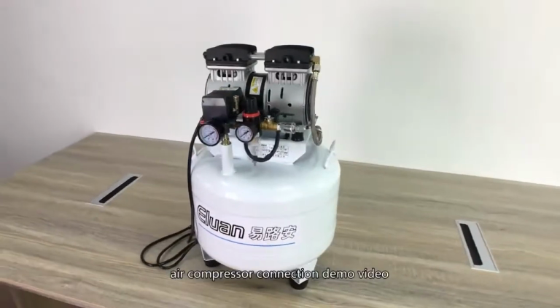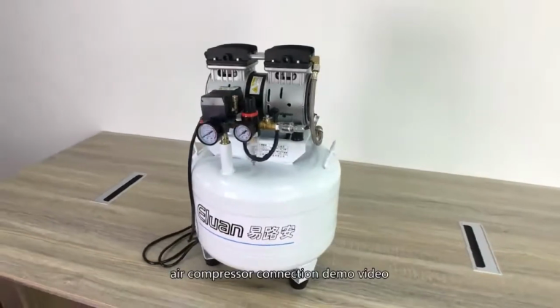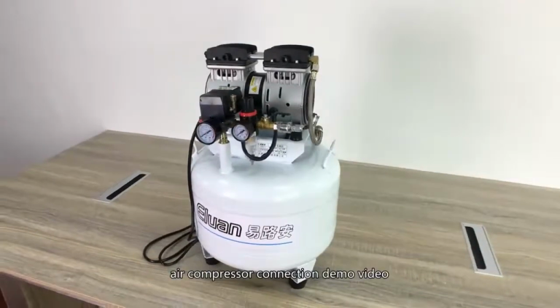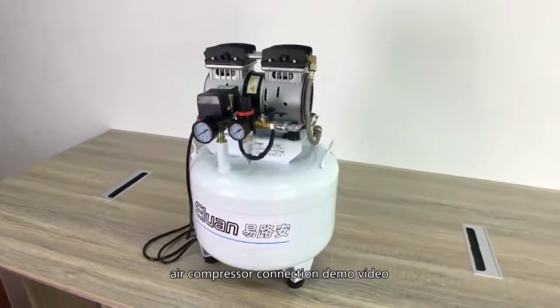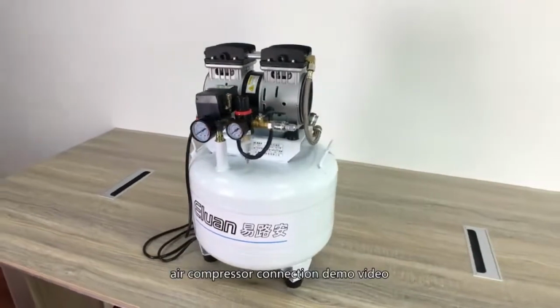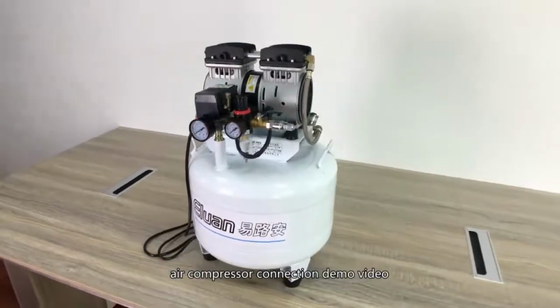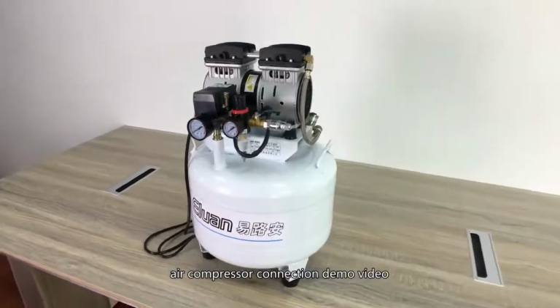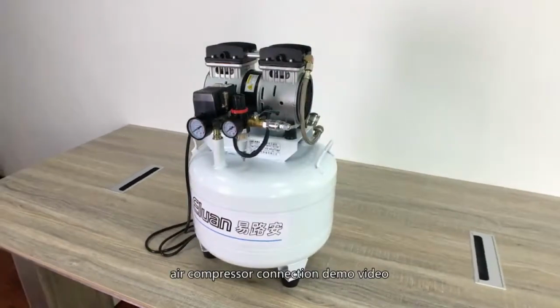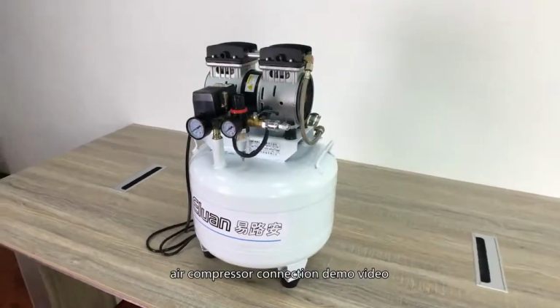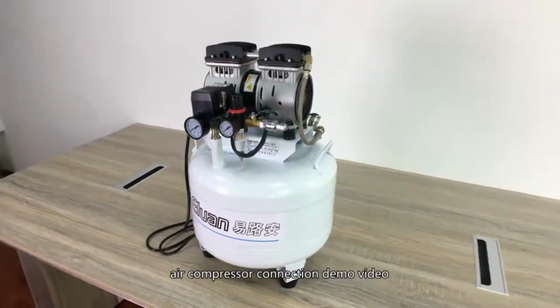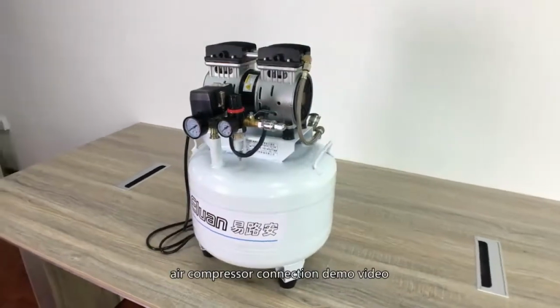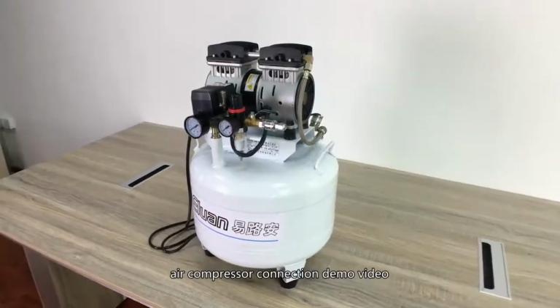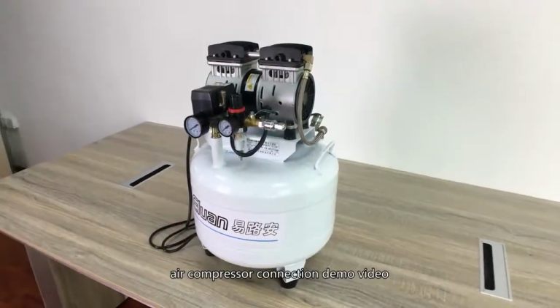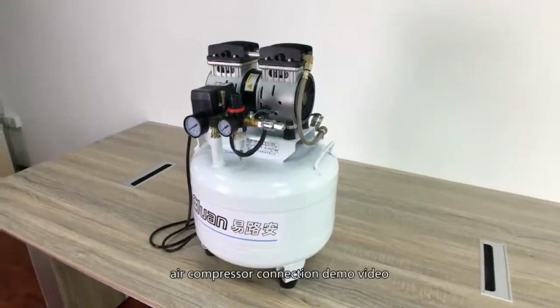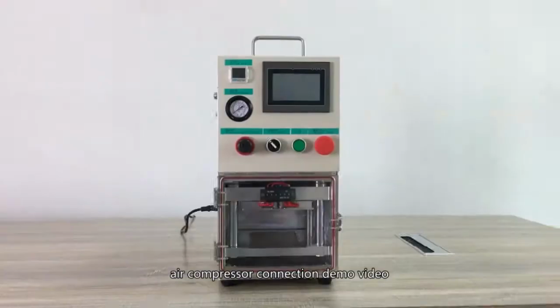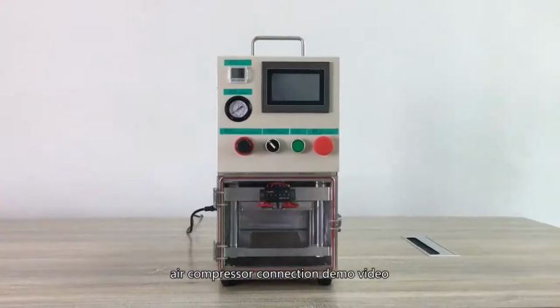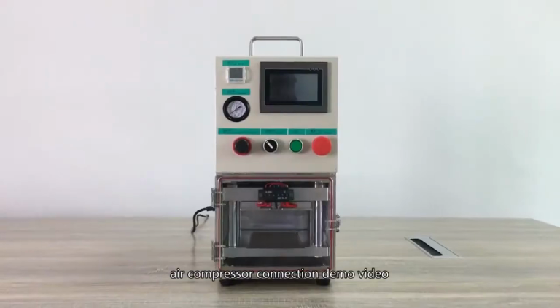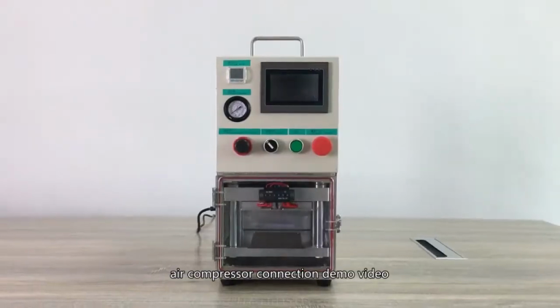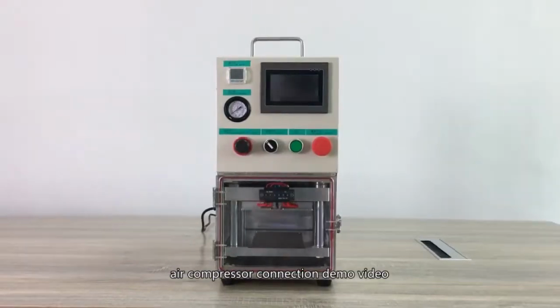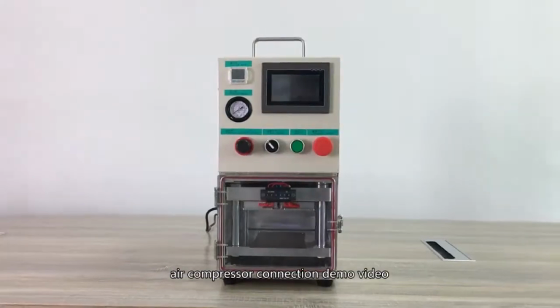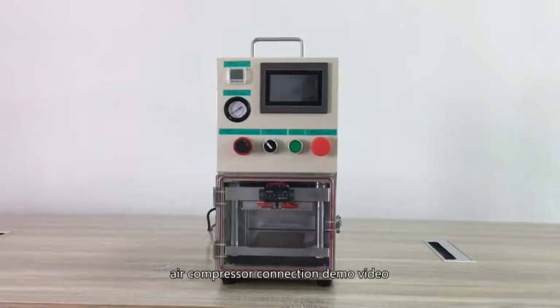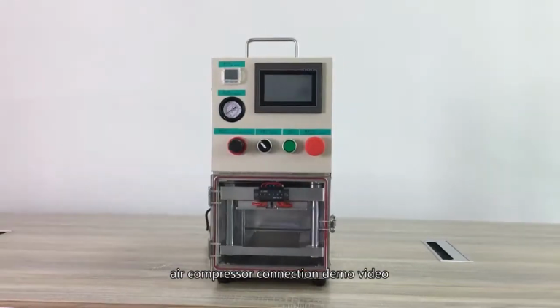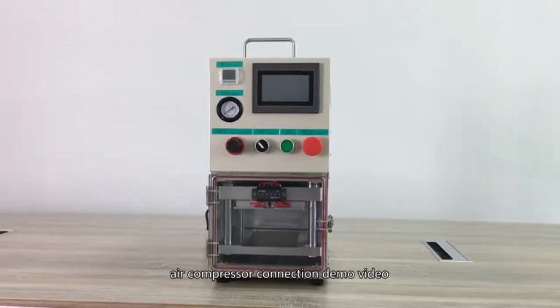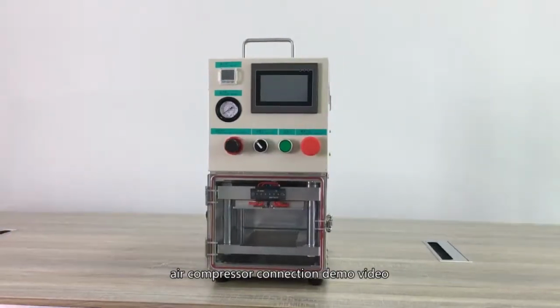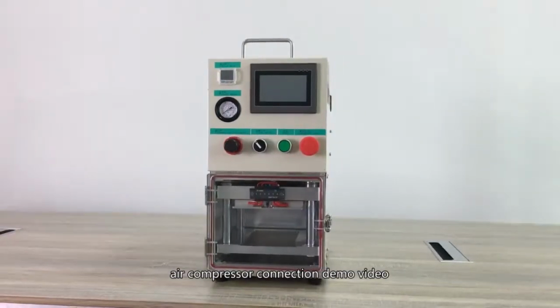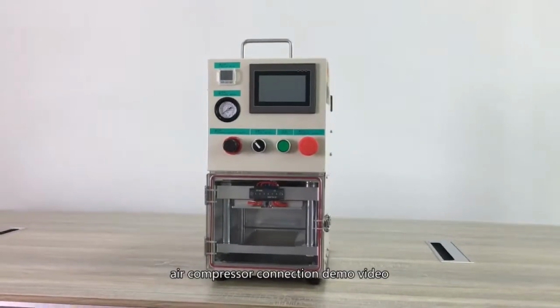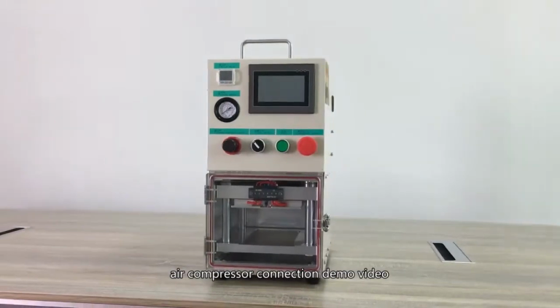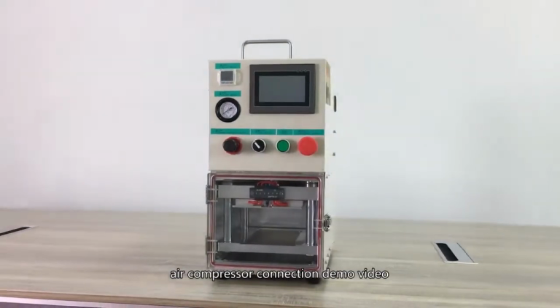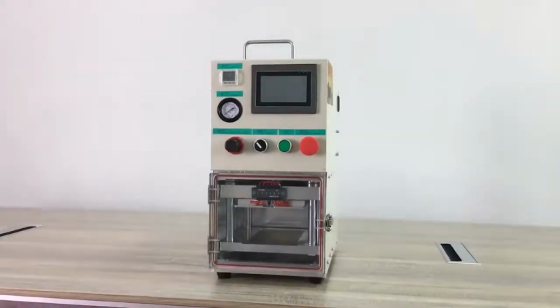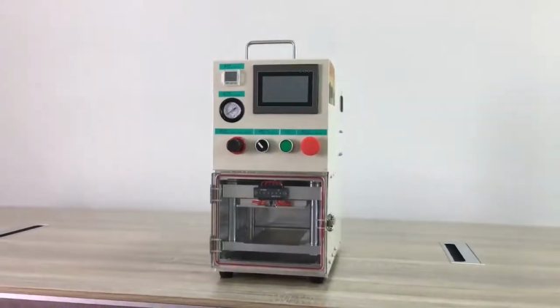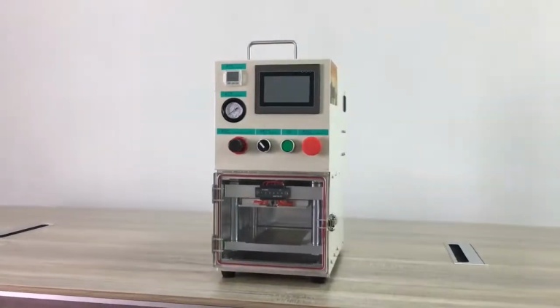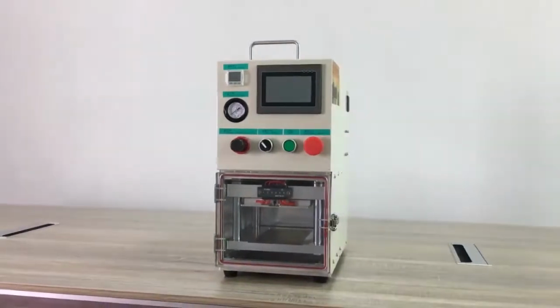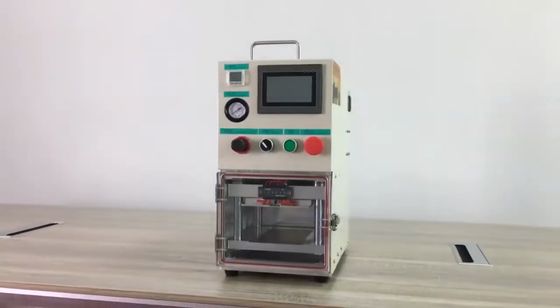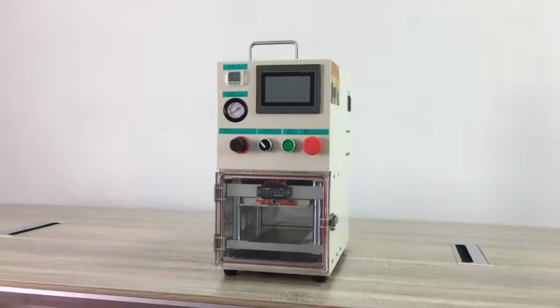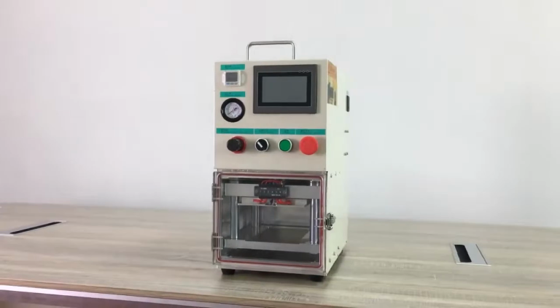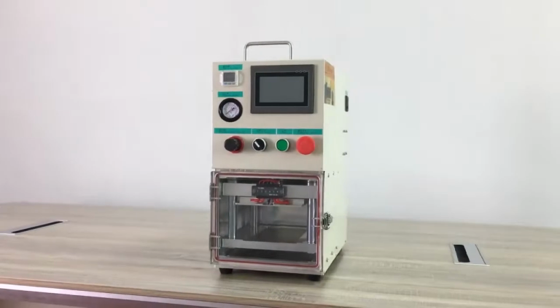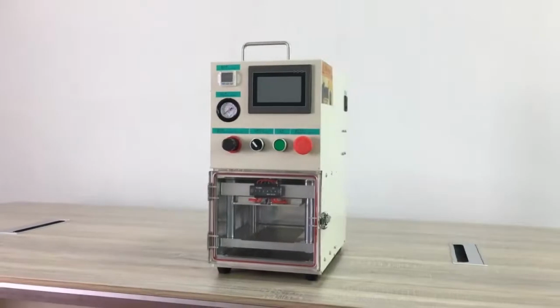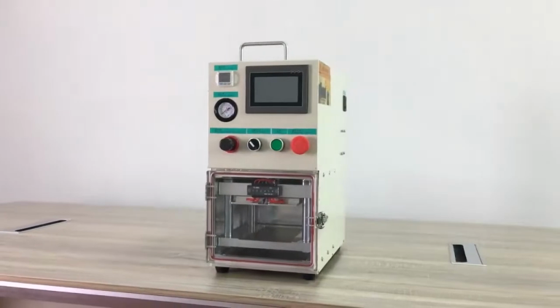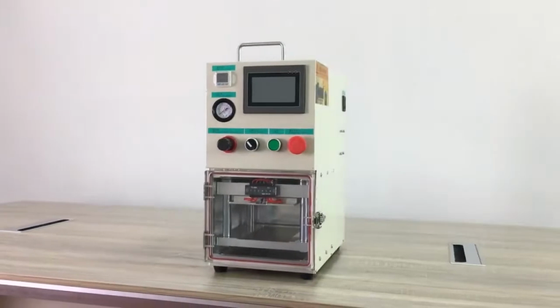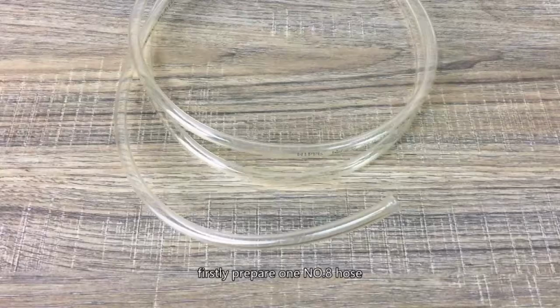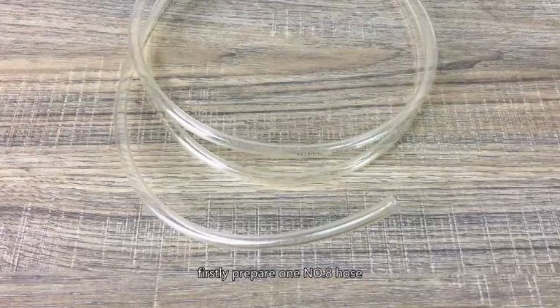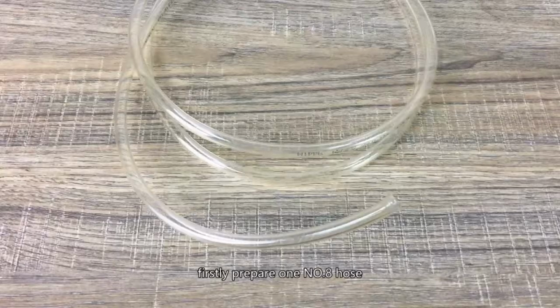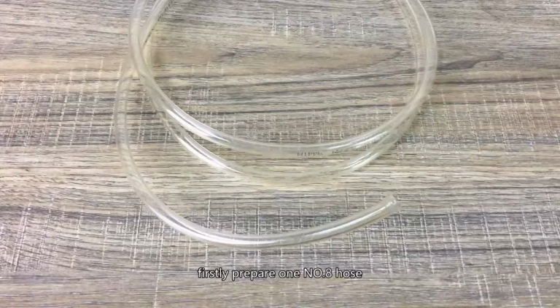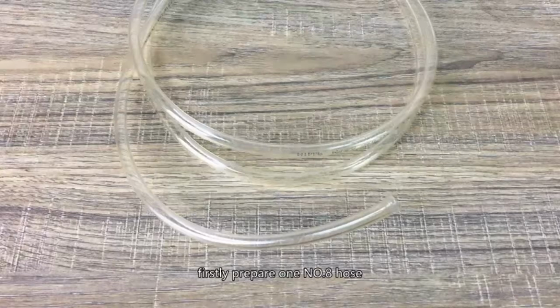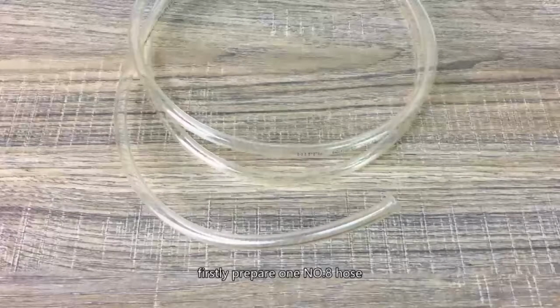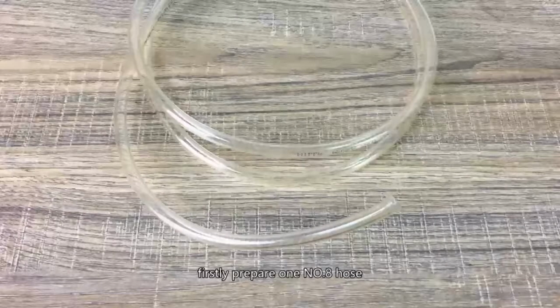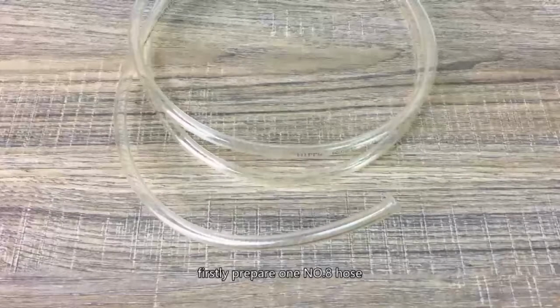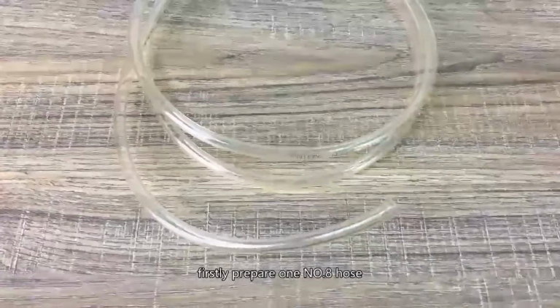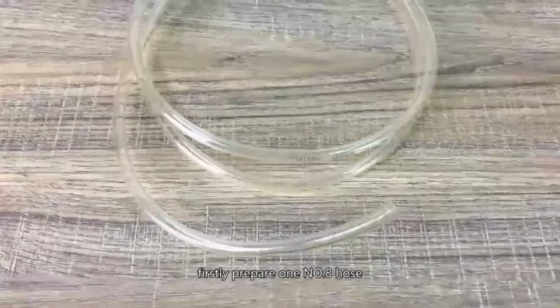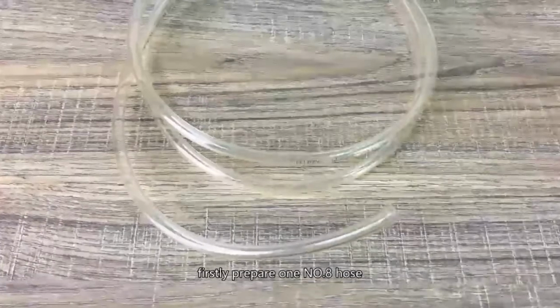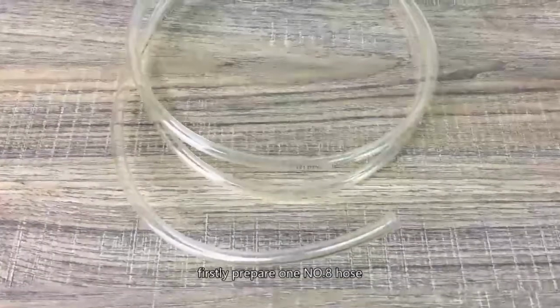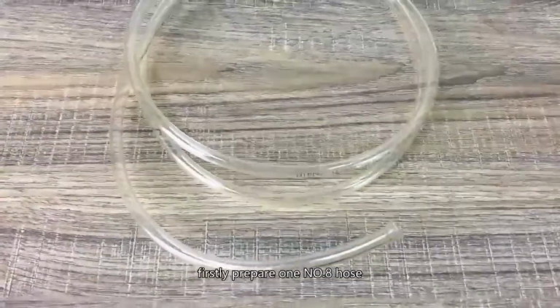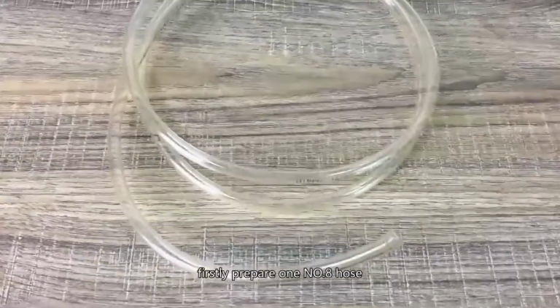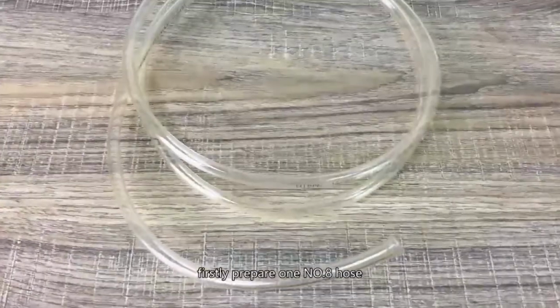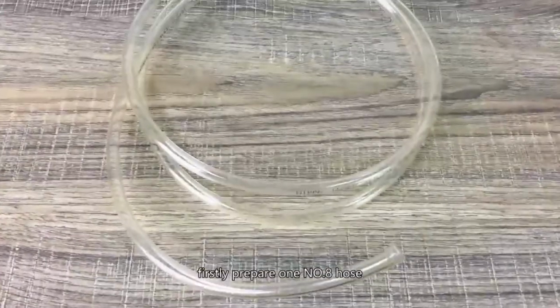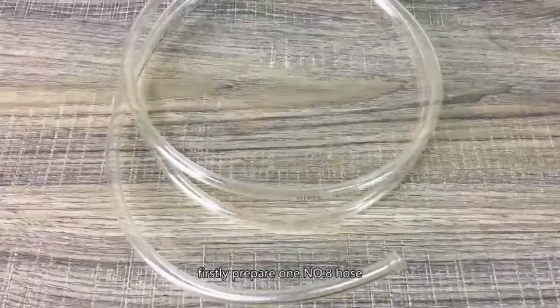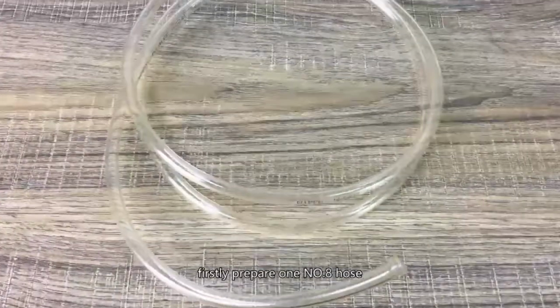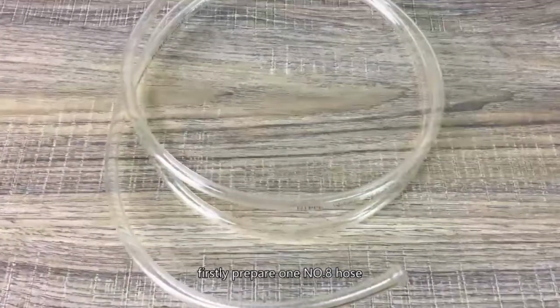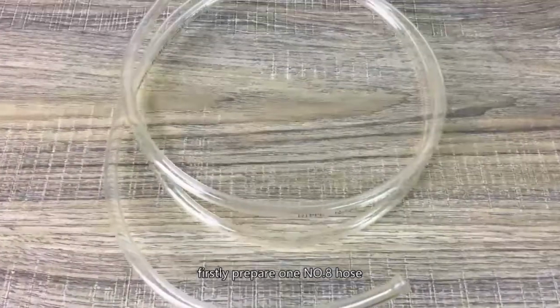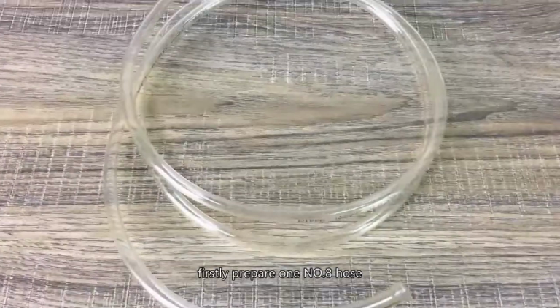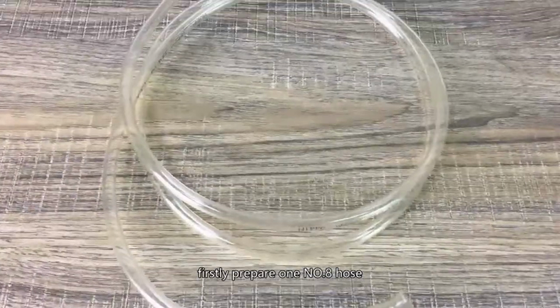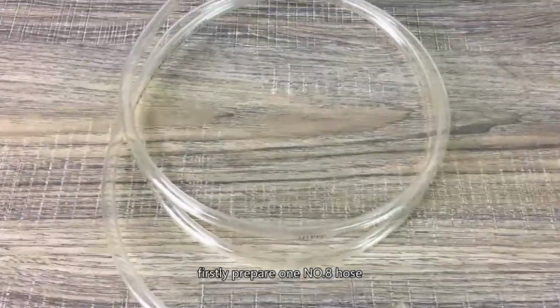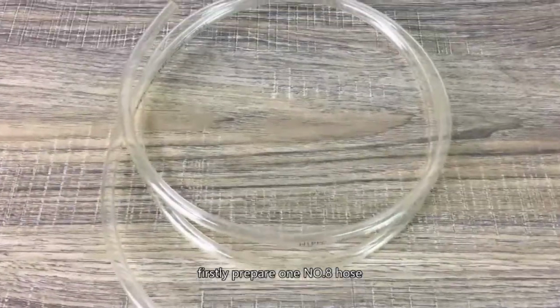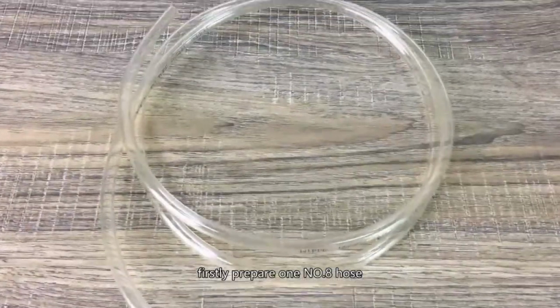Air Compressor Connection Demo Video. Firstly, prepare one No. 8 hose.